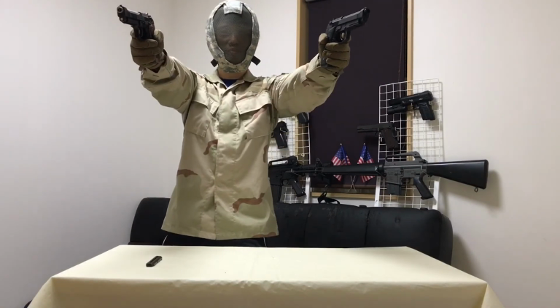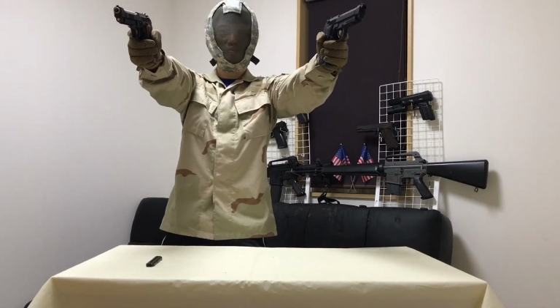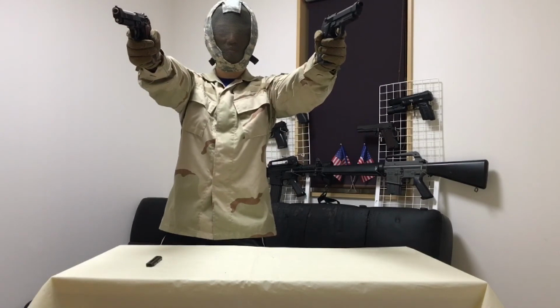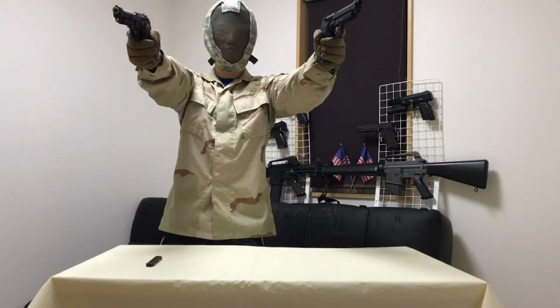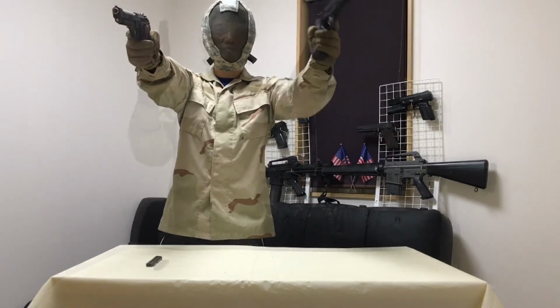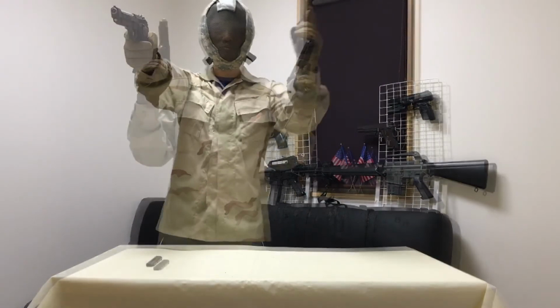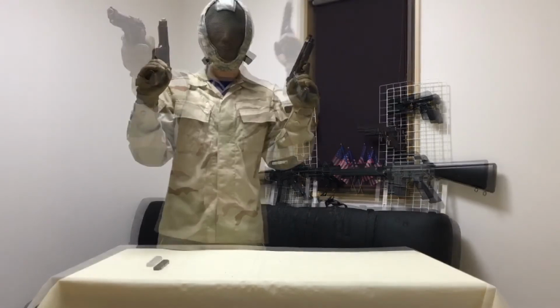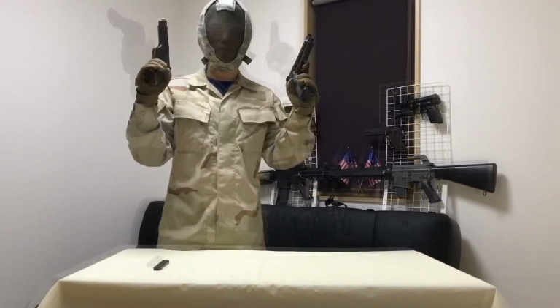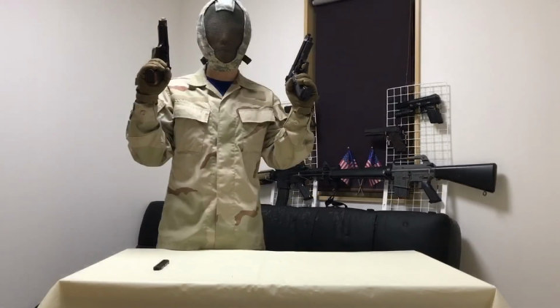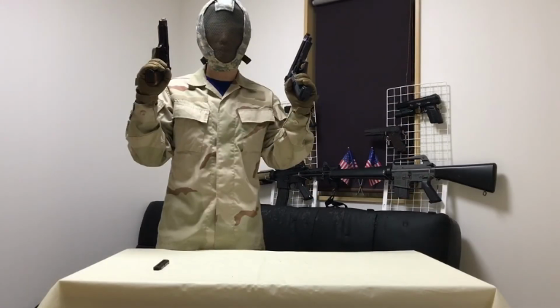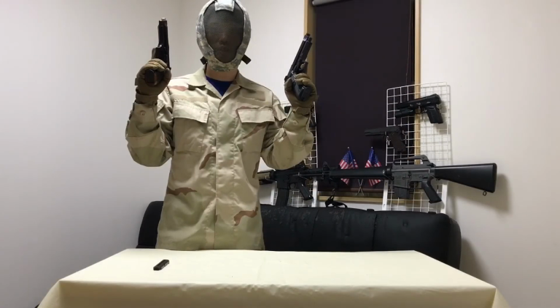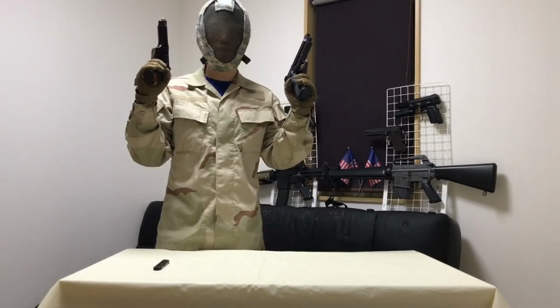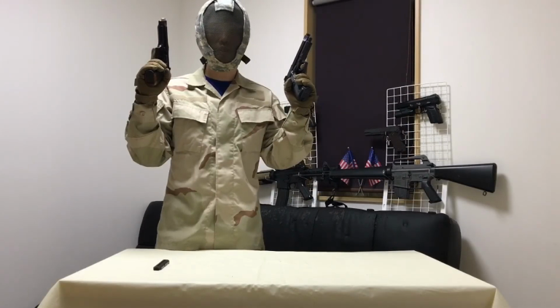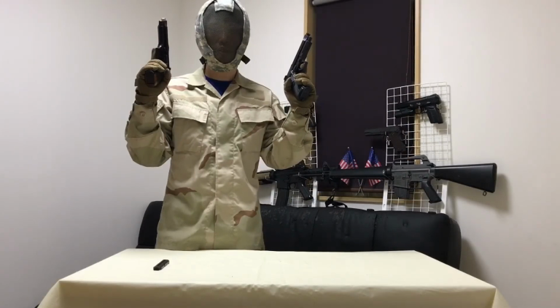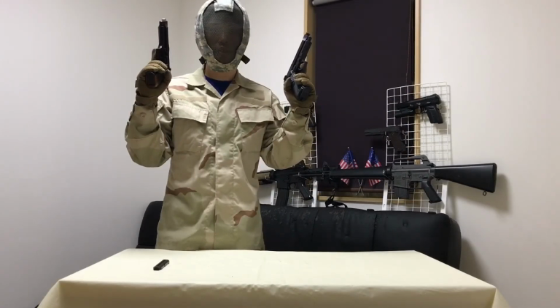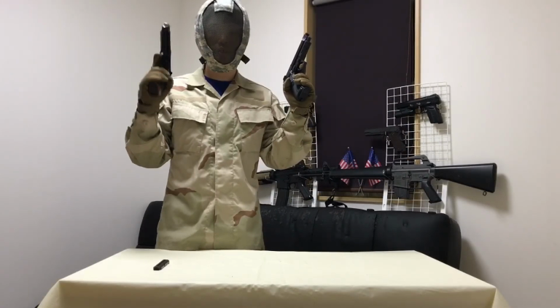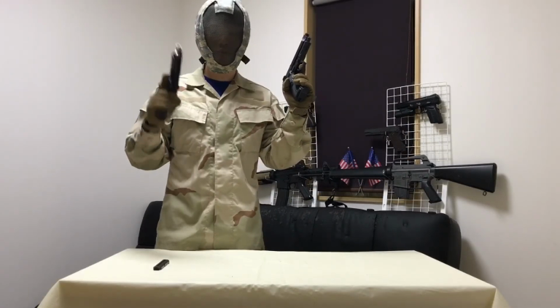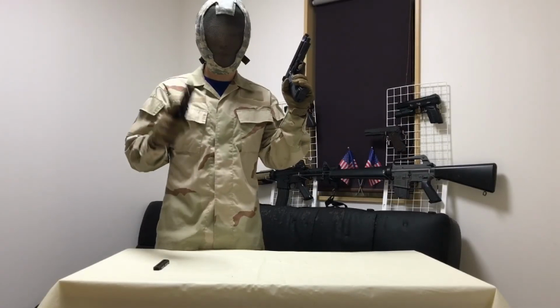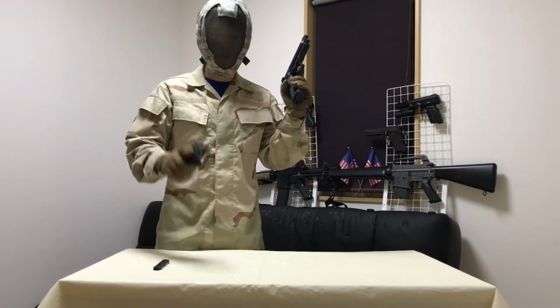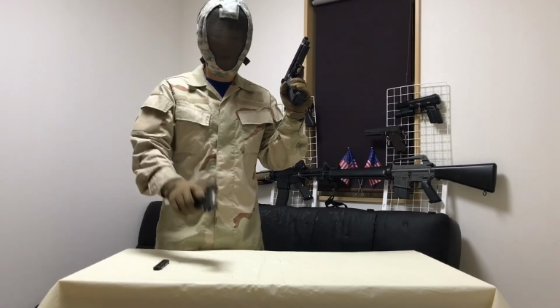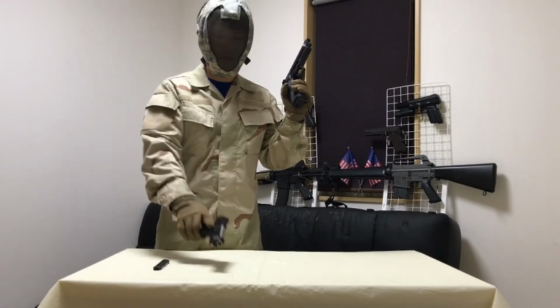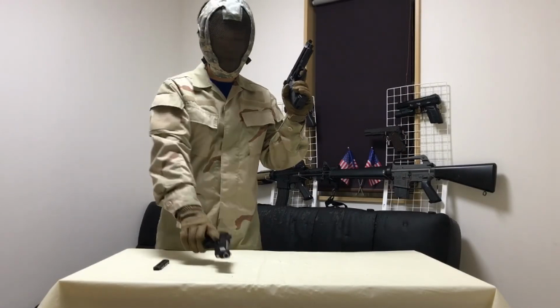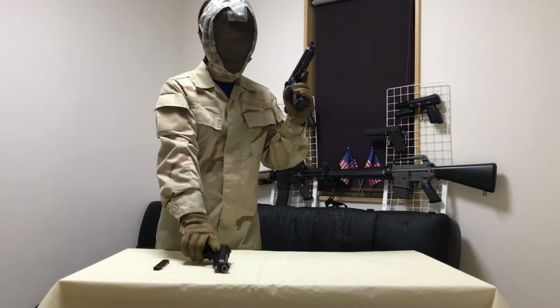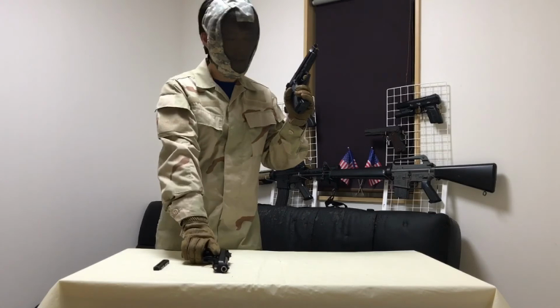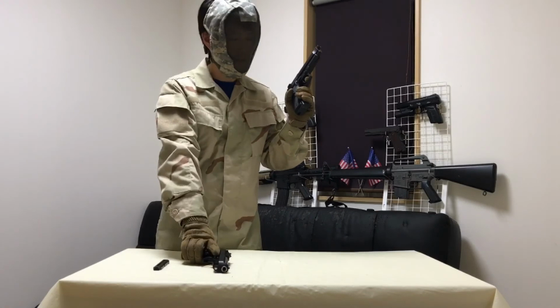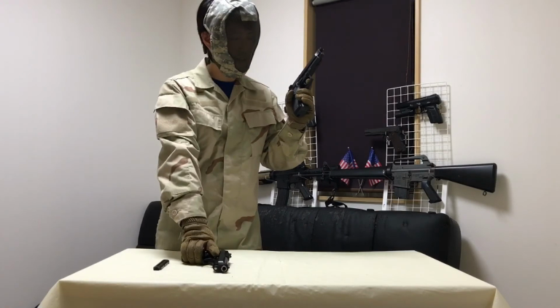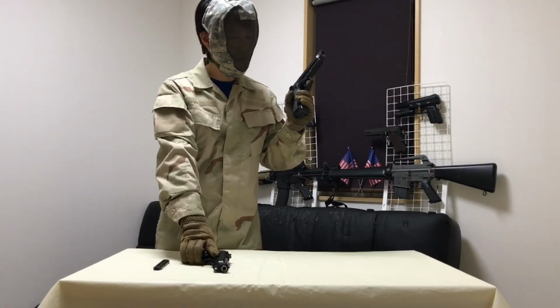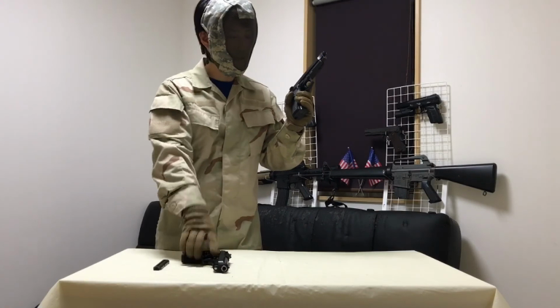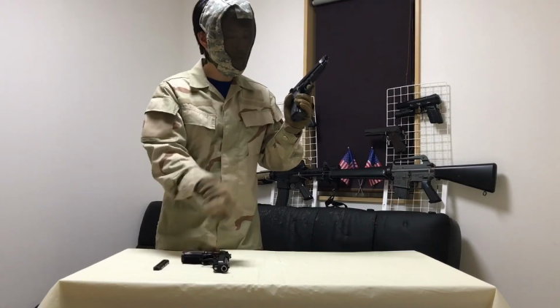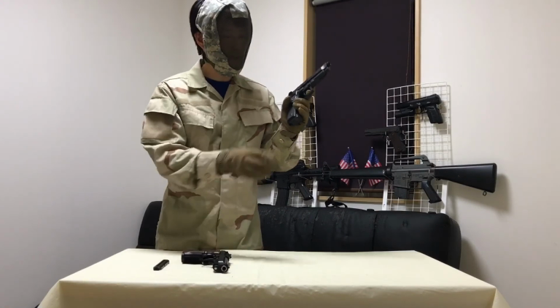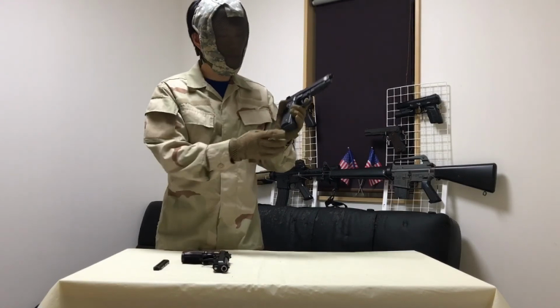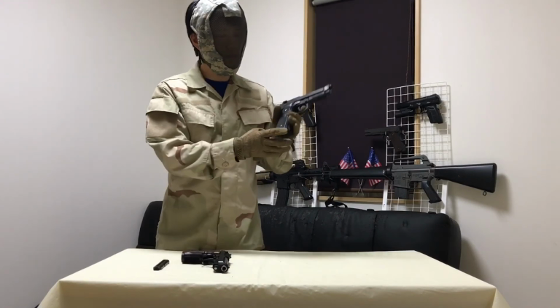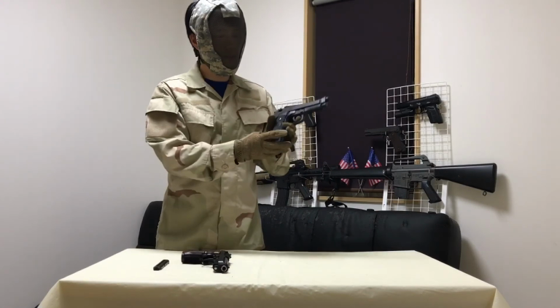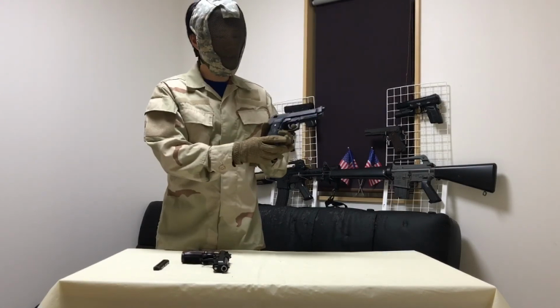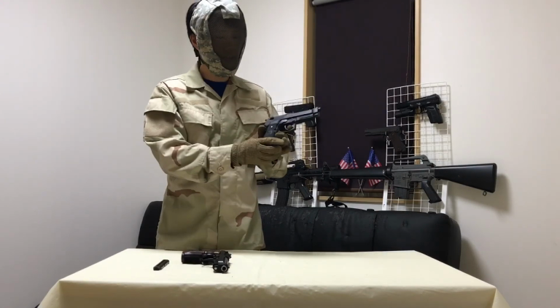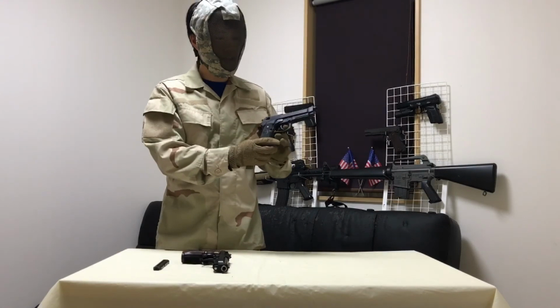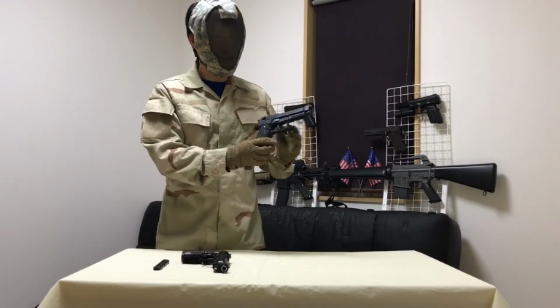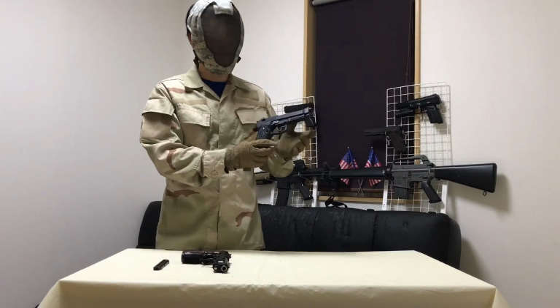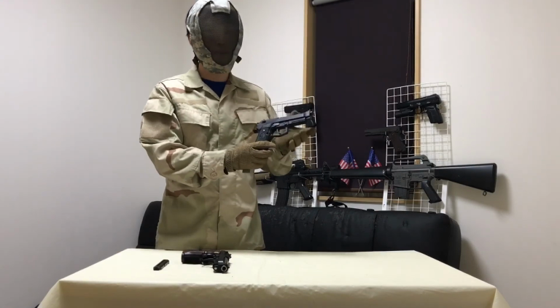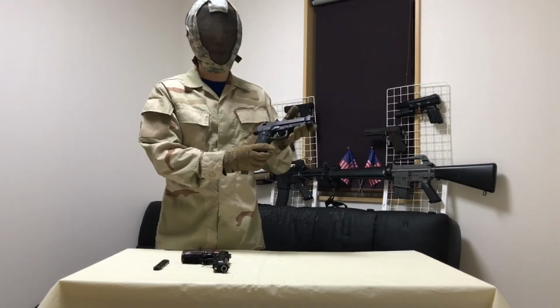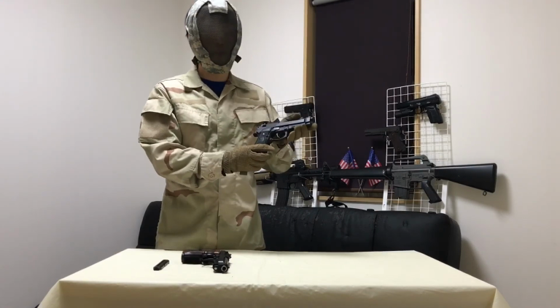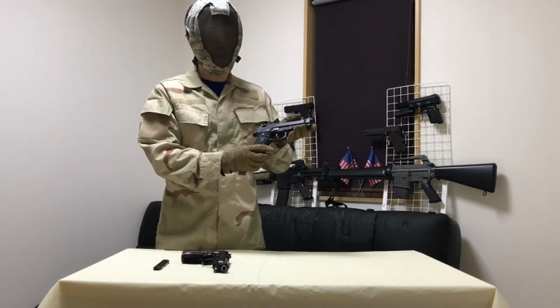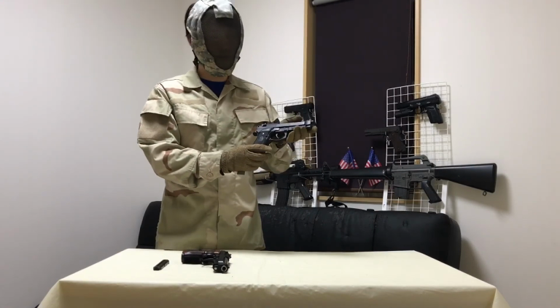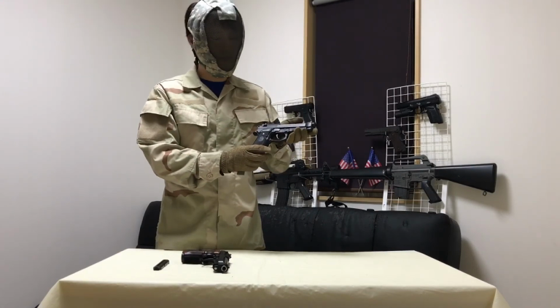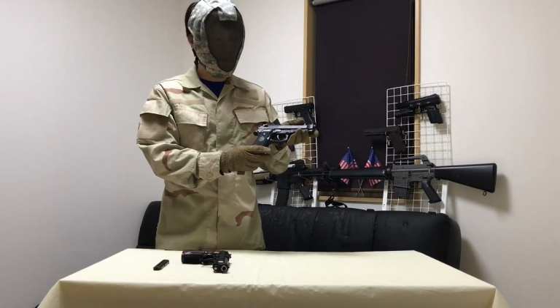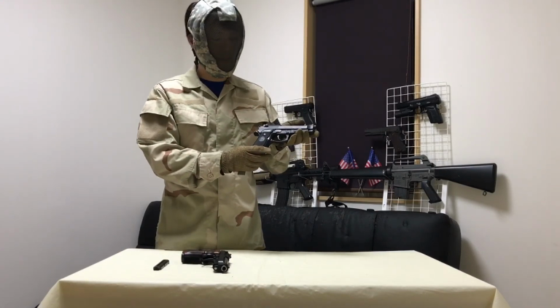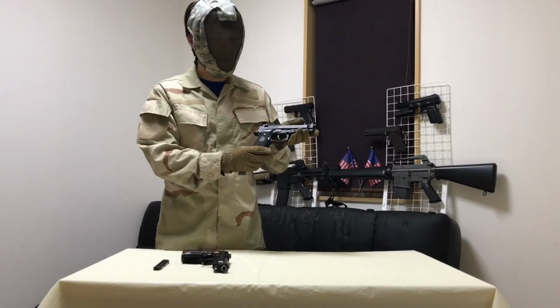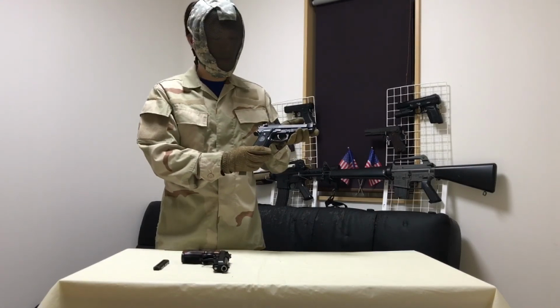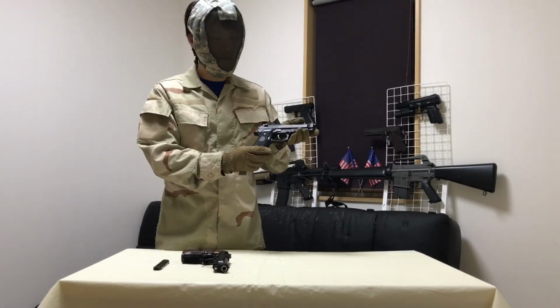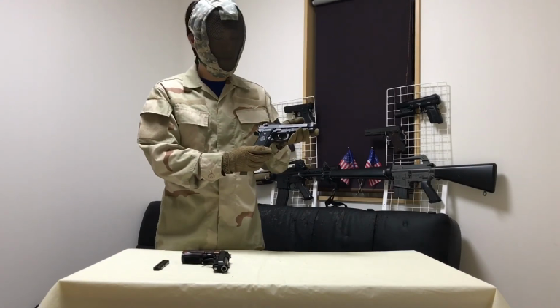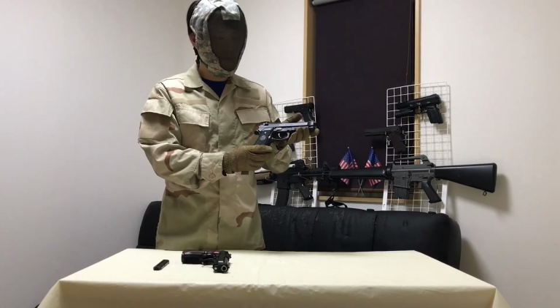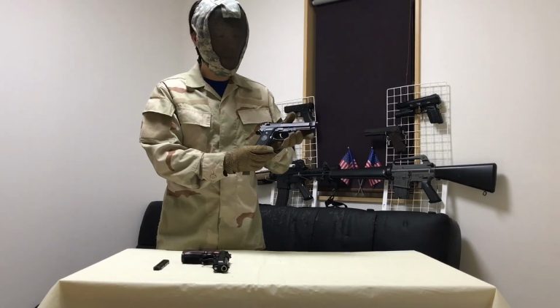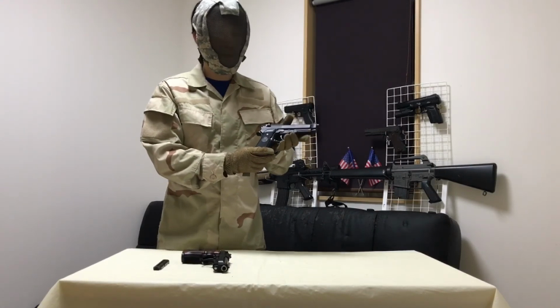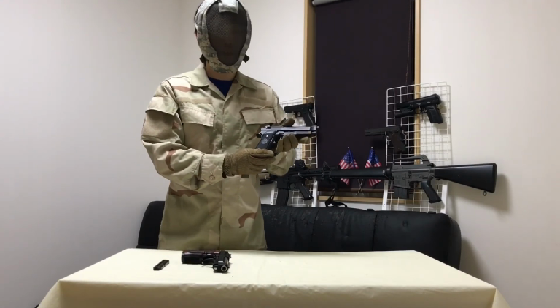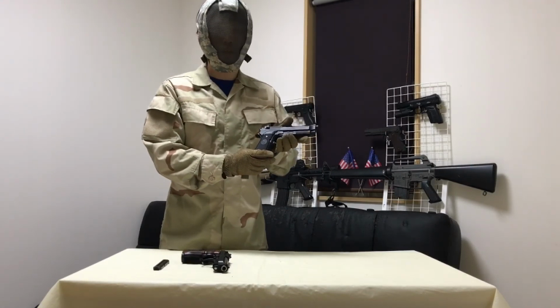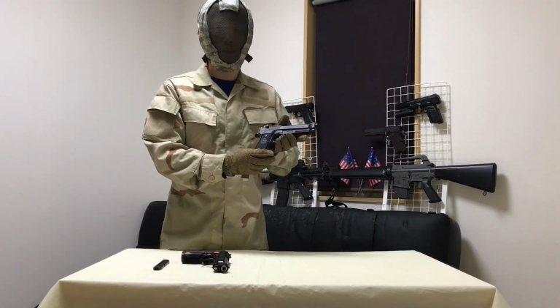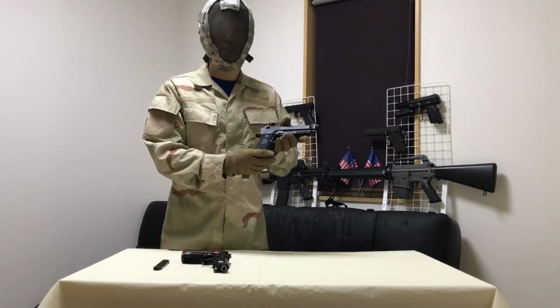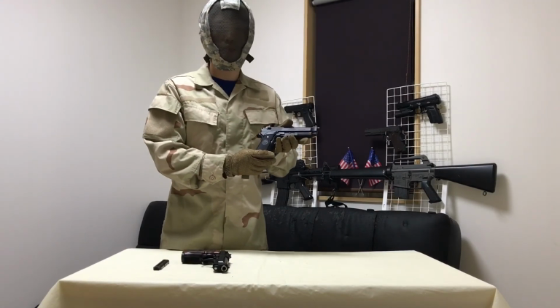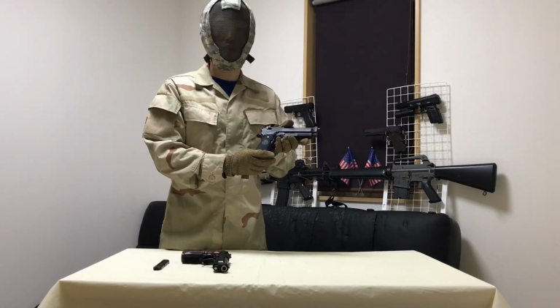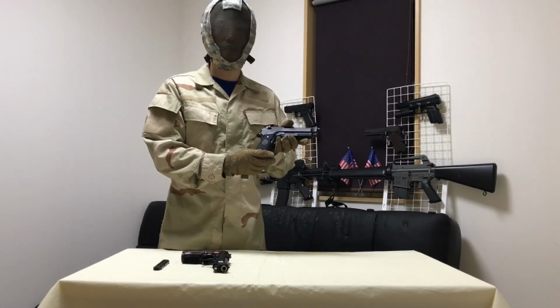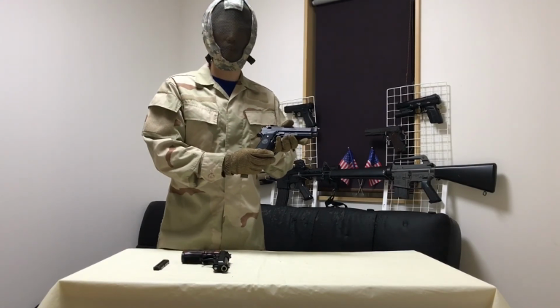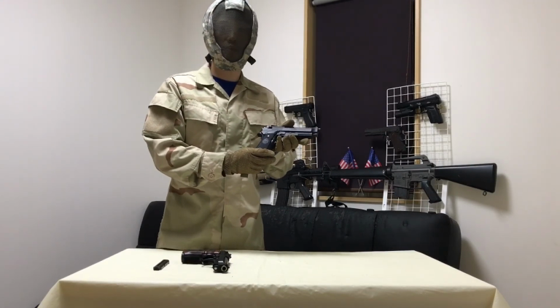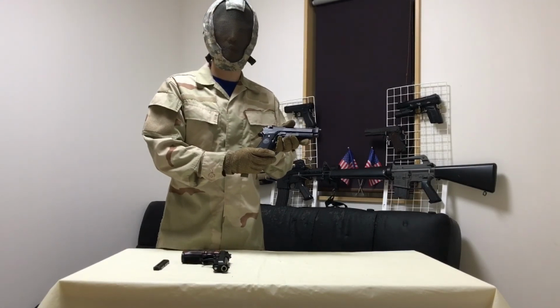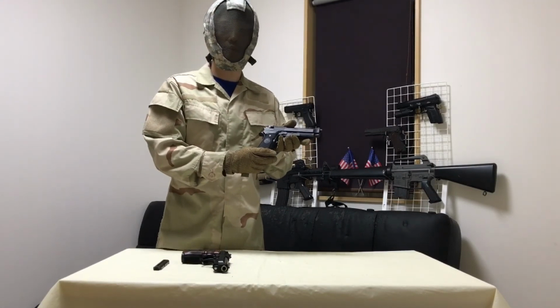Thanks for watching this review of the Tokyo Marui M9 electric pistol and on to the next one.